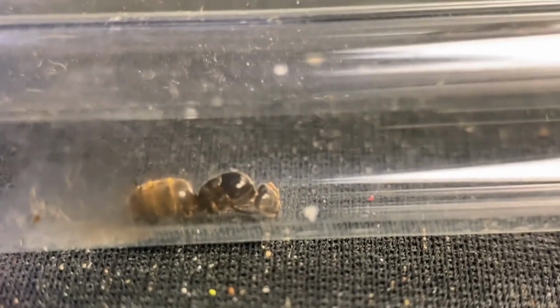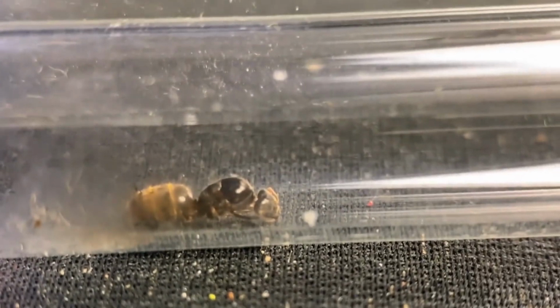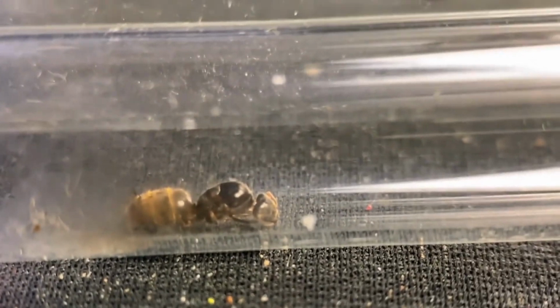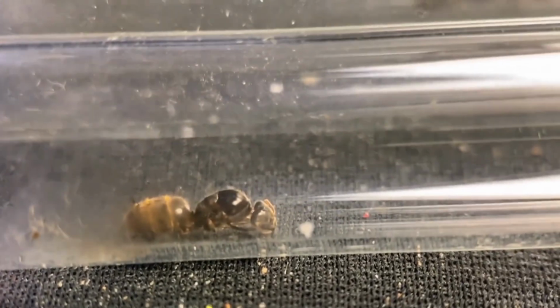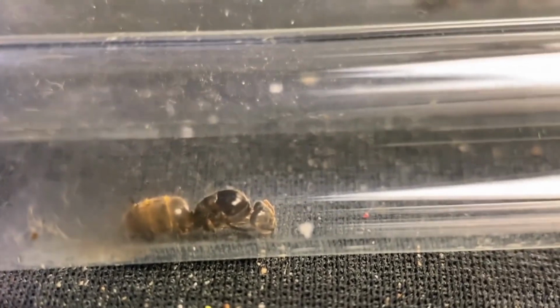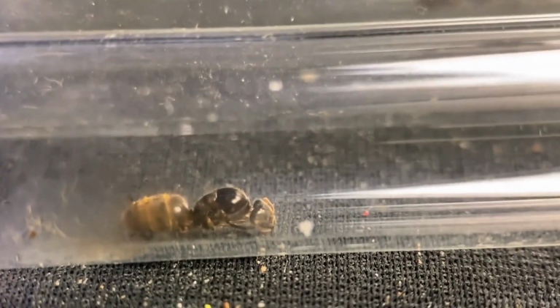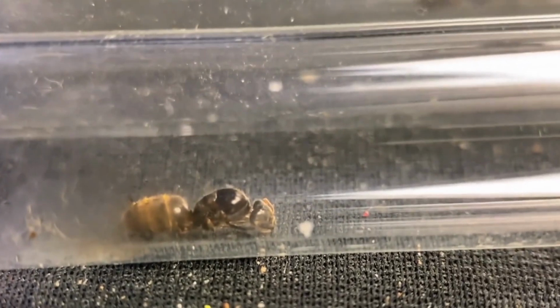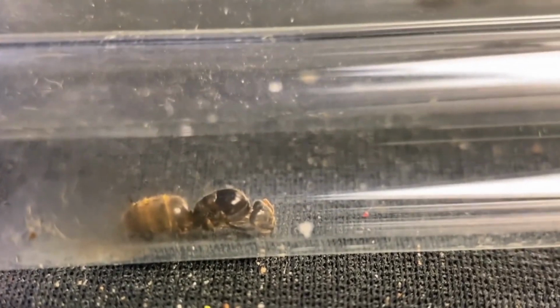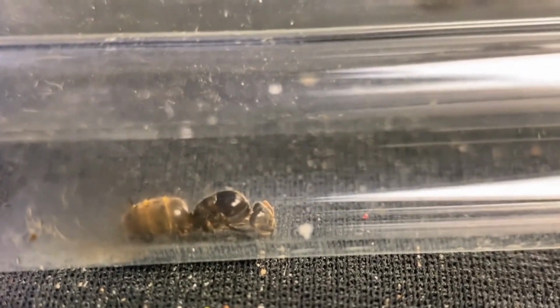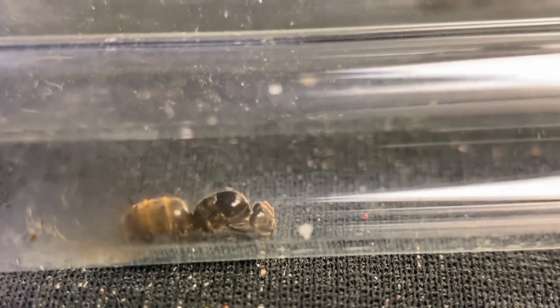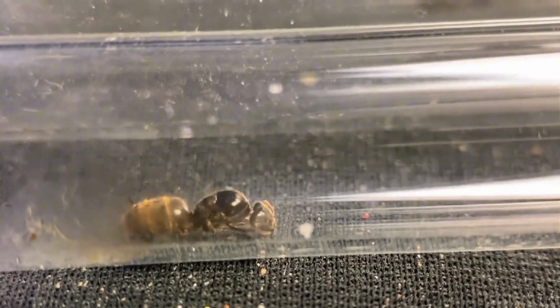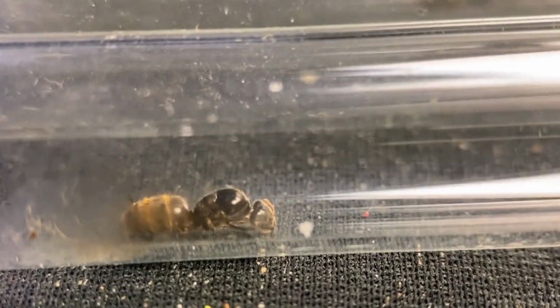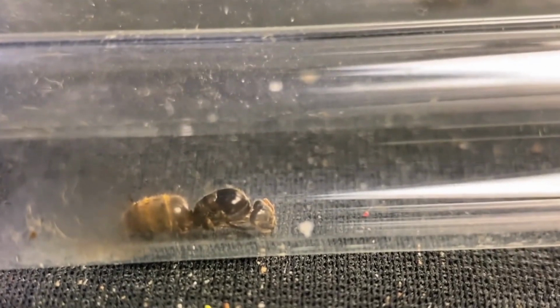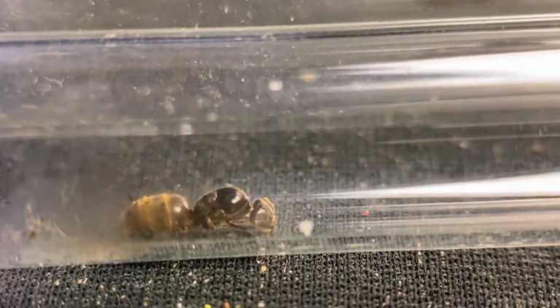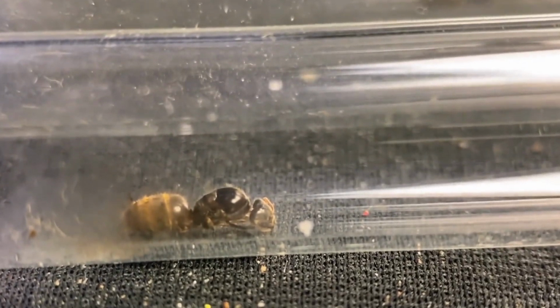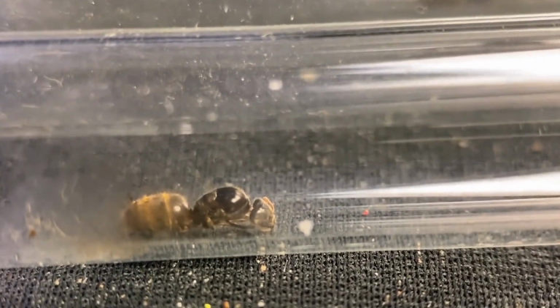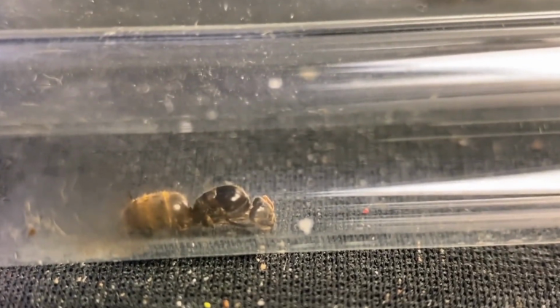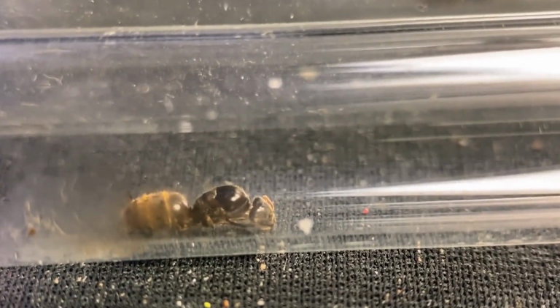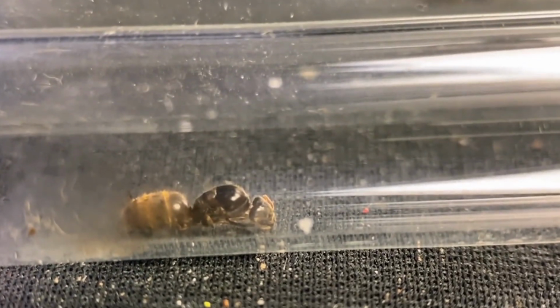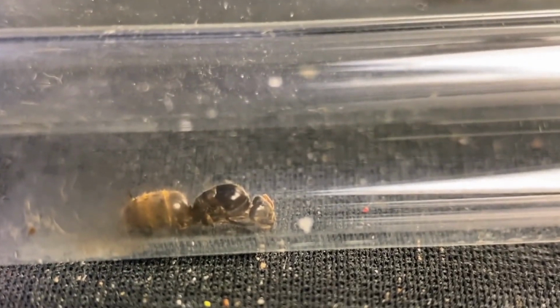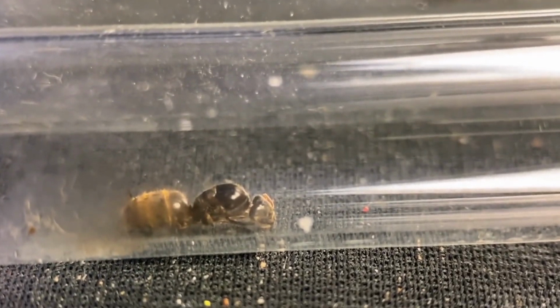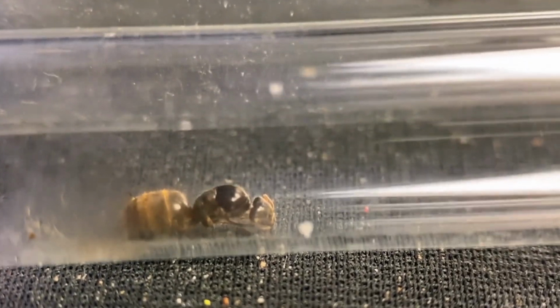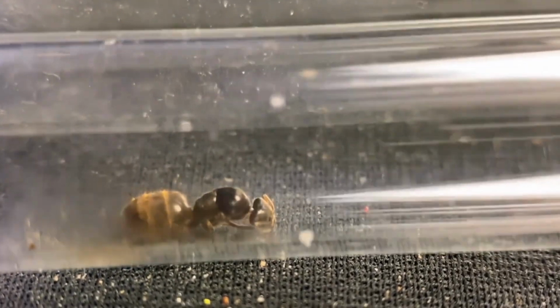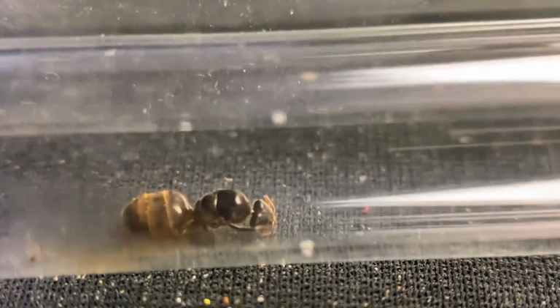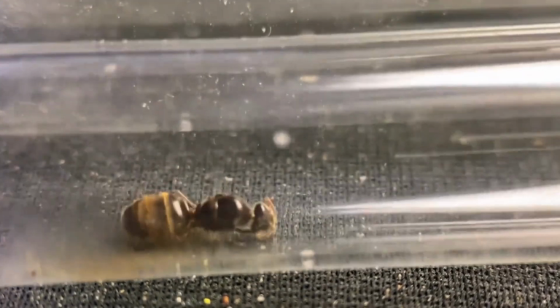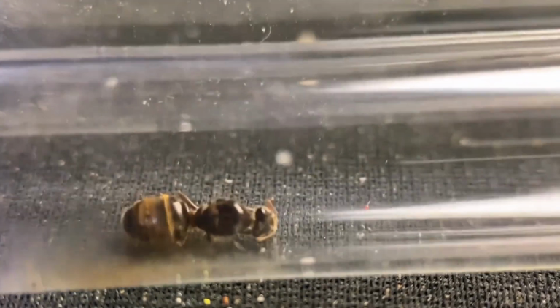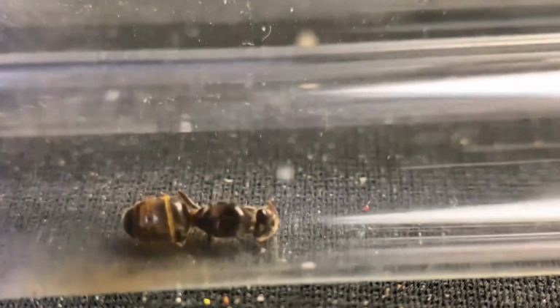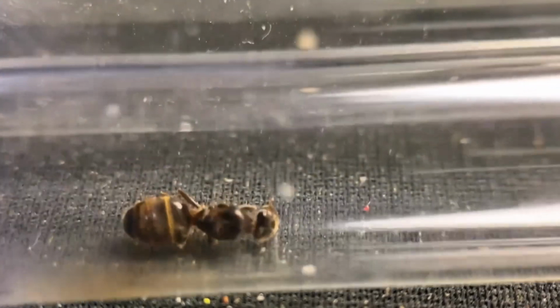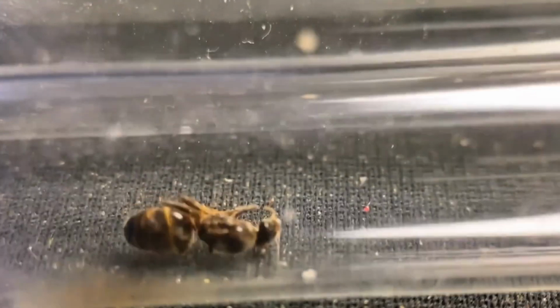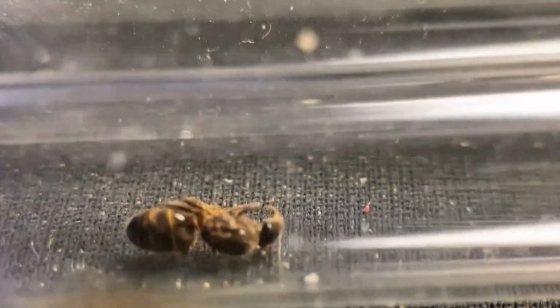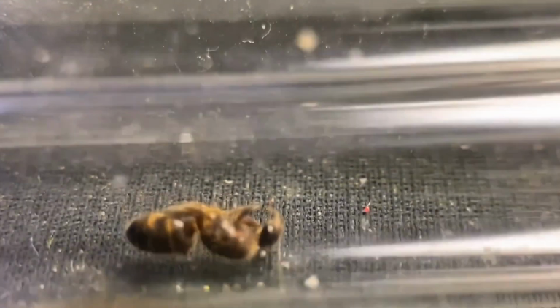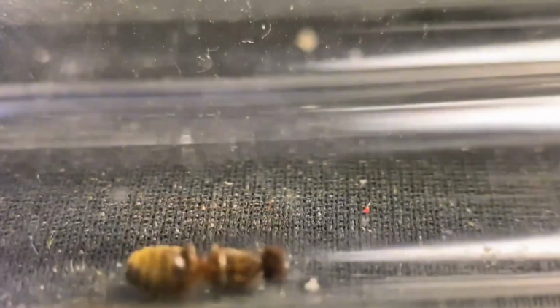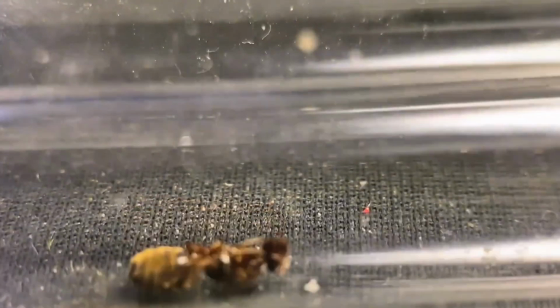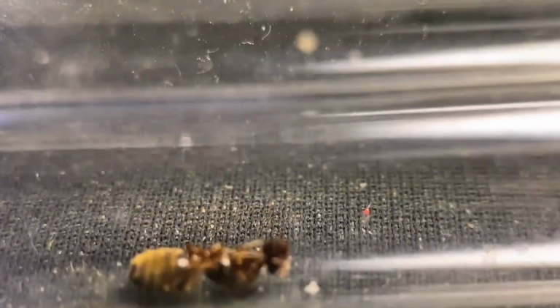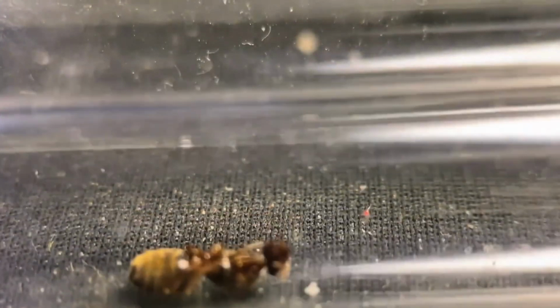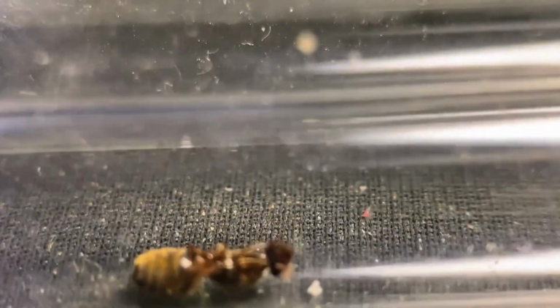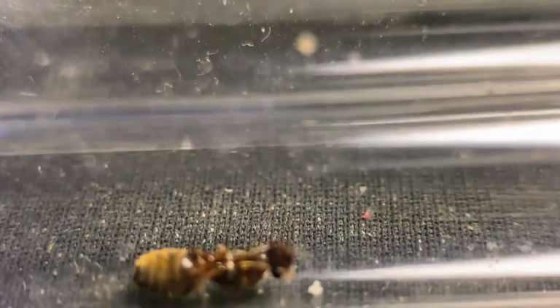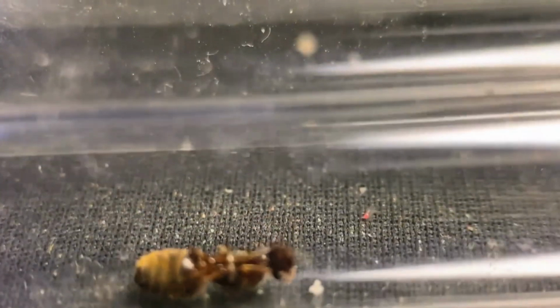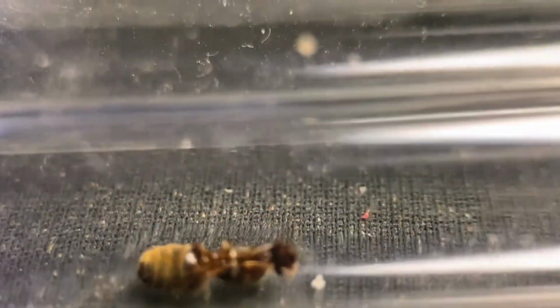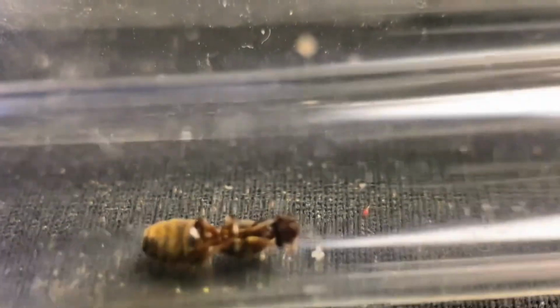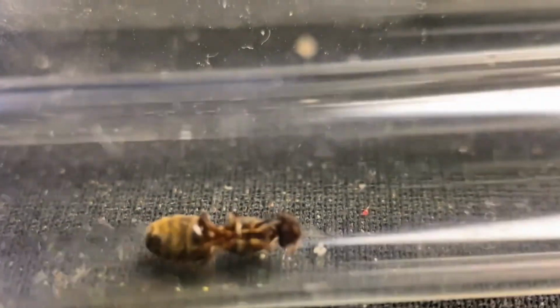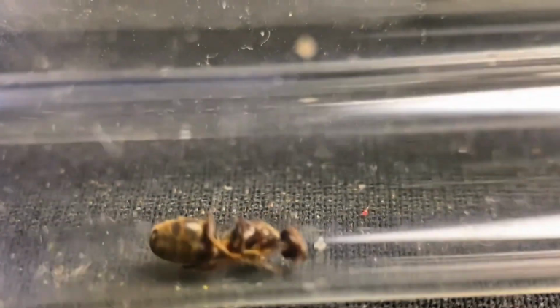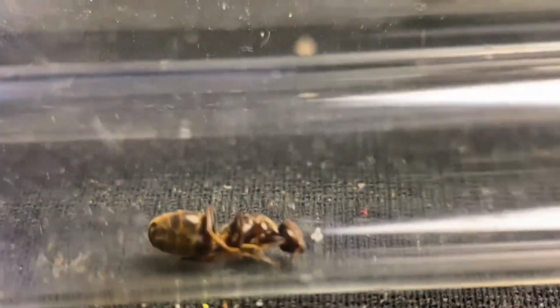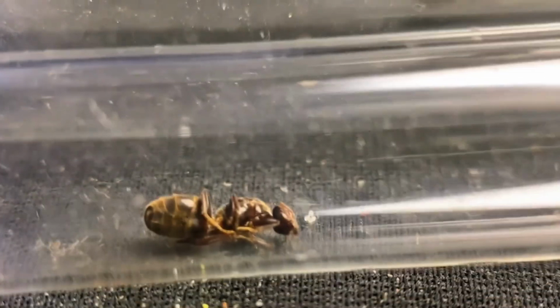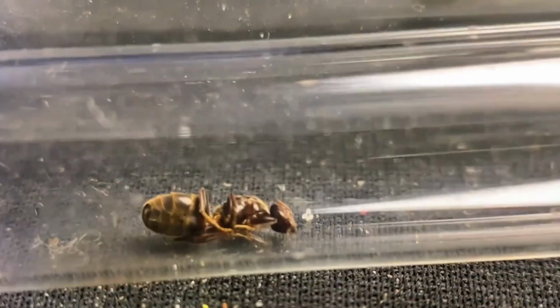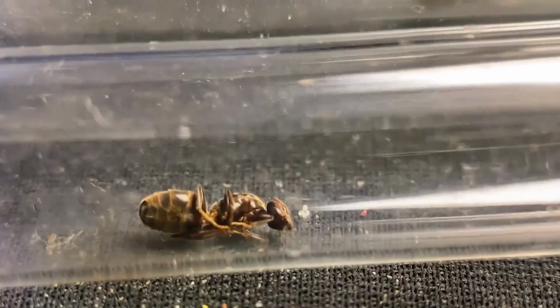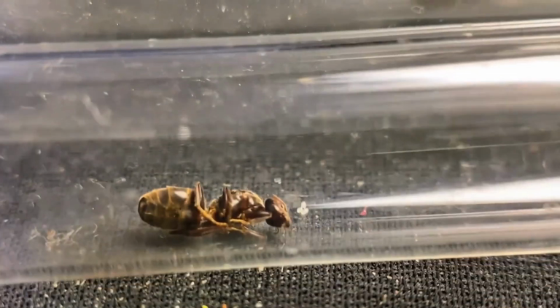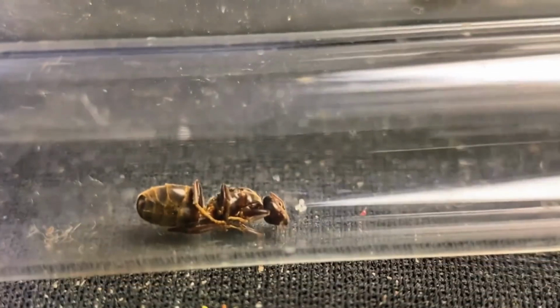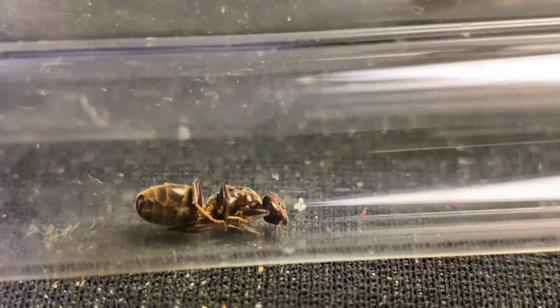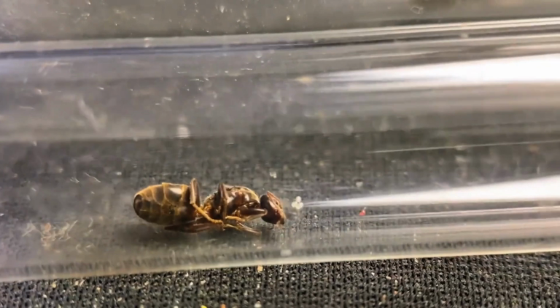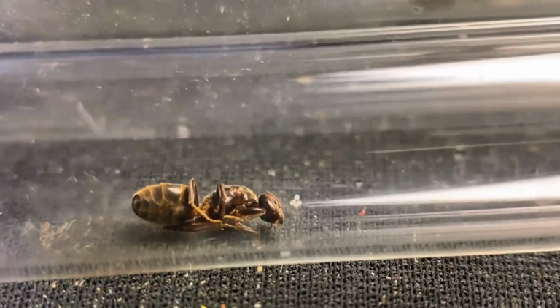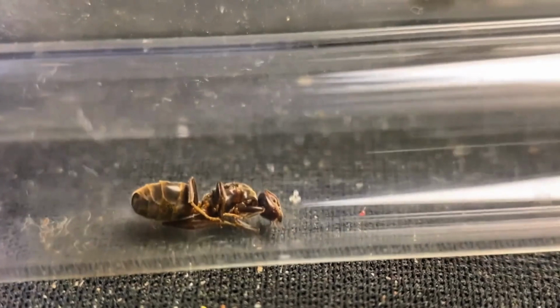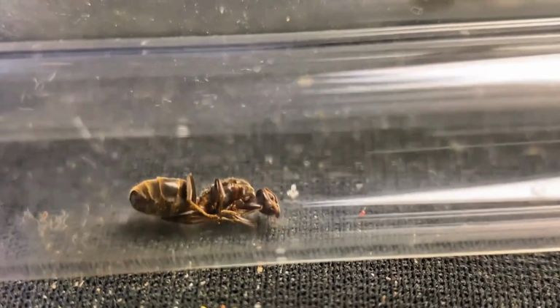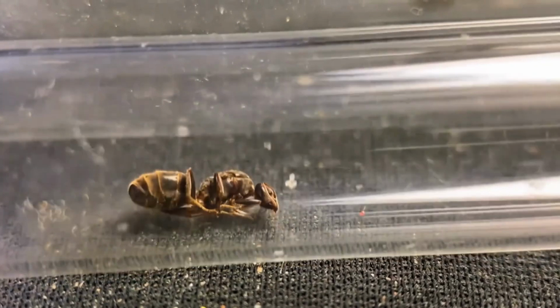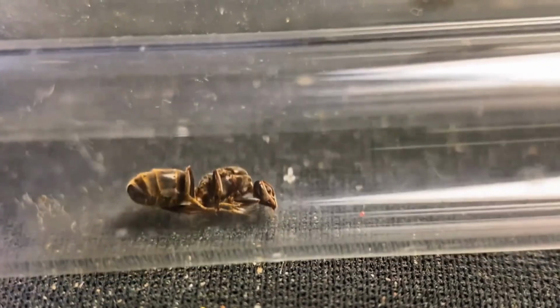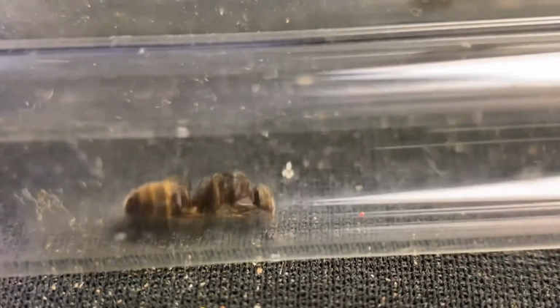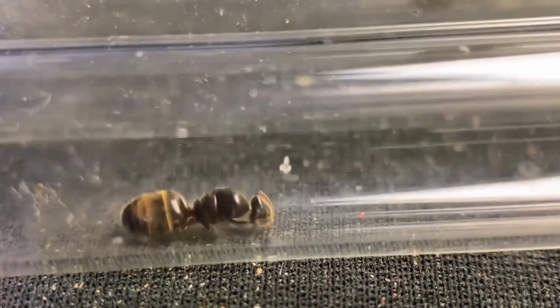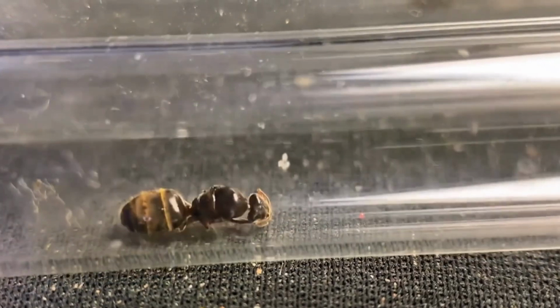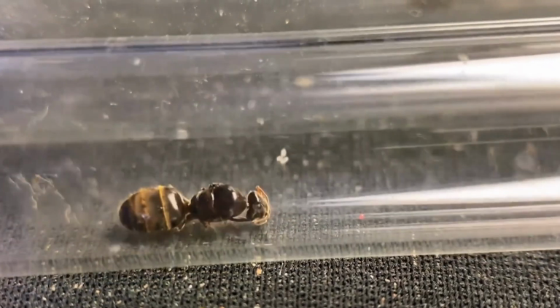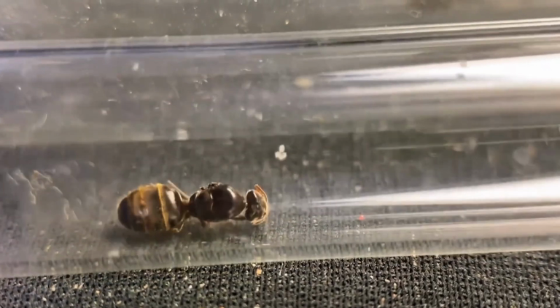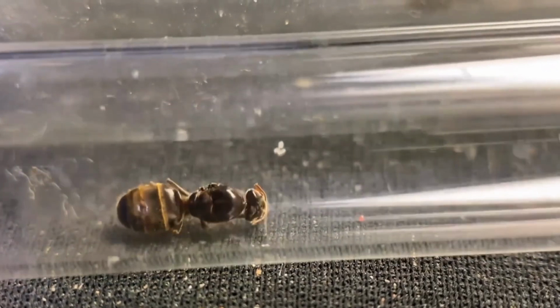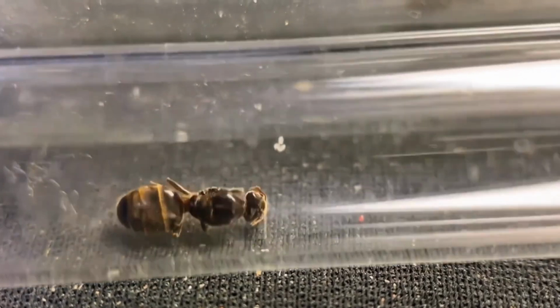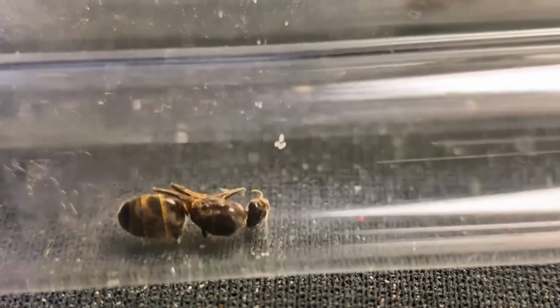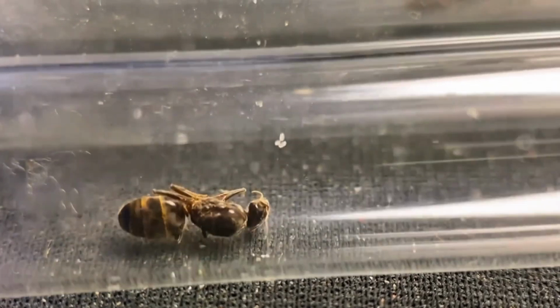Today, let's take a closer look at the current state of some of my ant colonies. But first, let's check in on the queens.